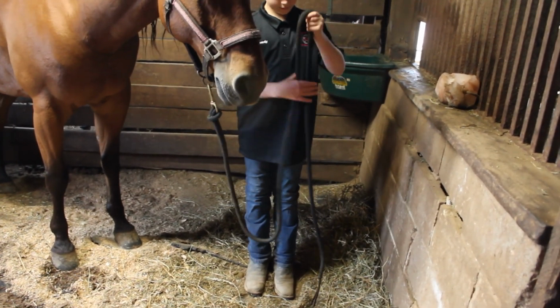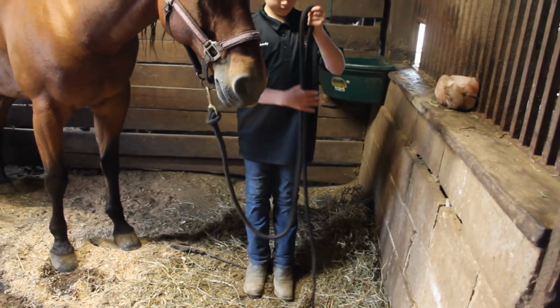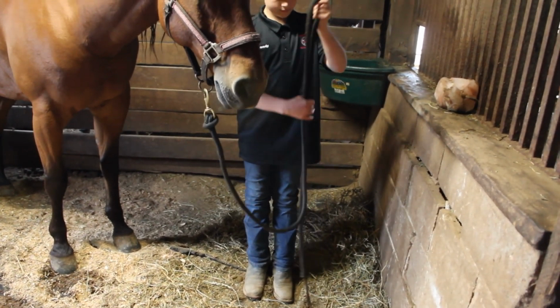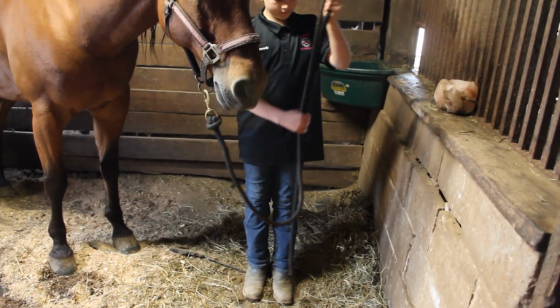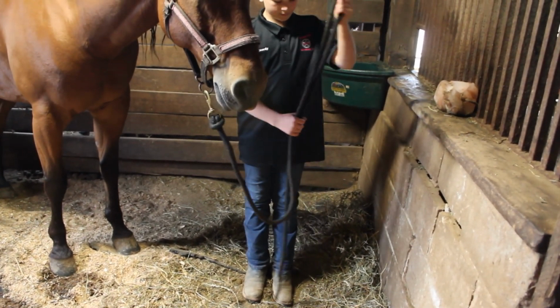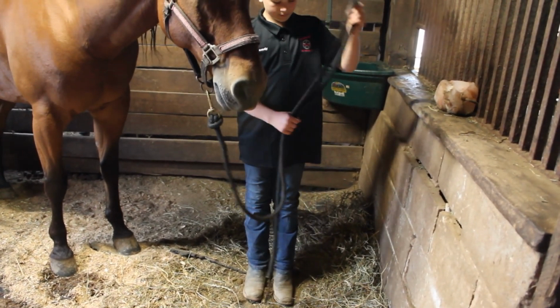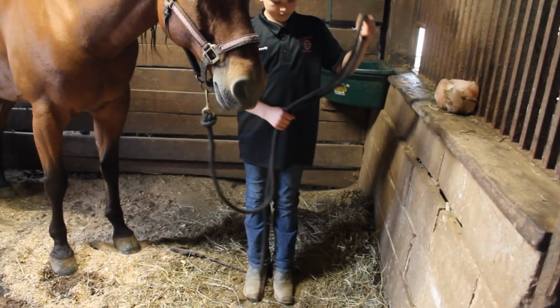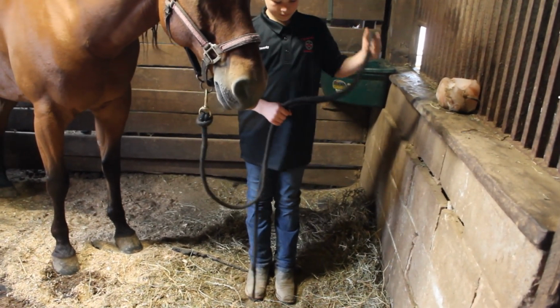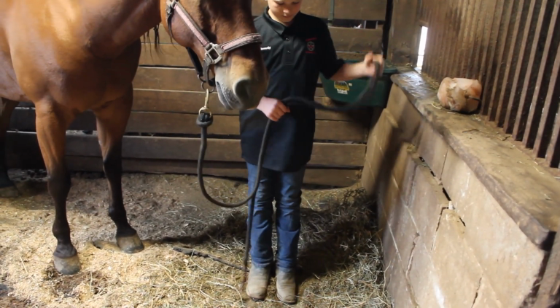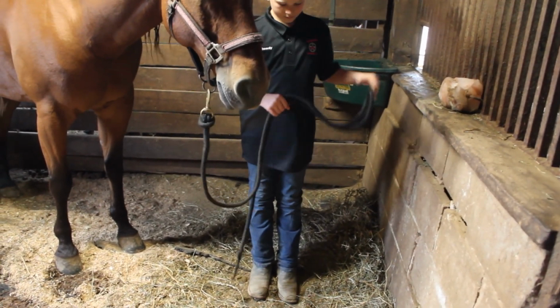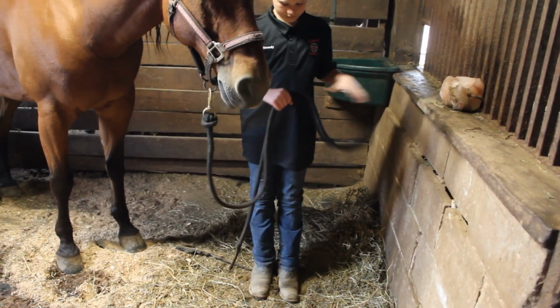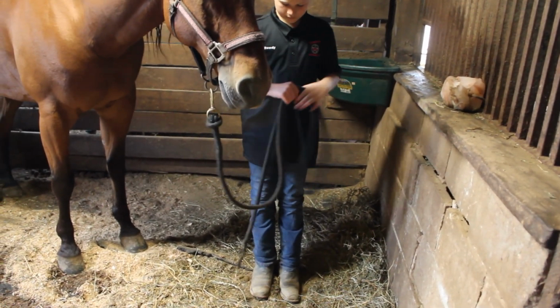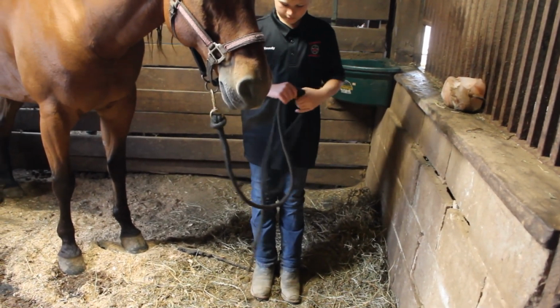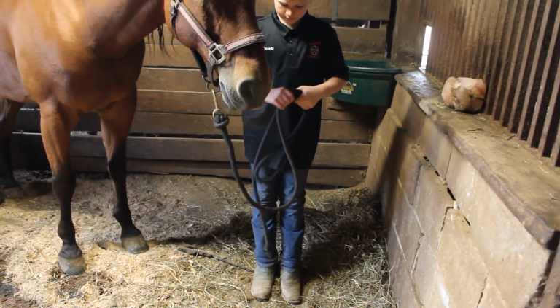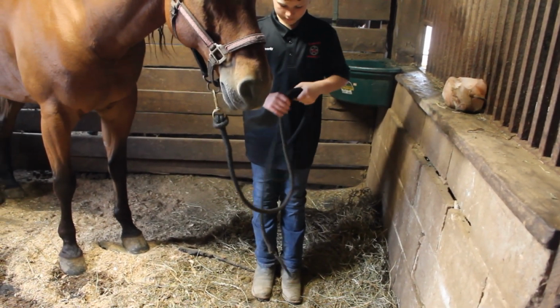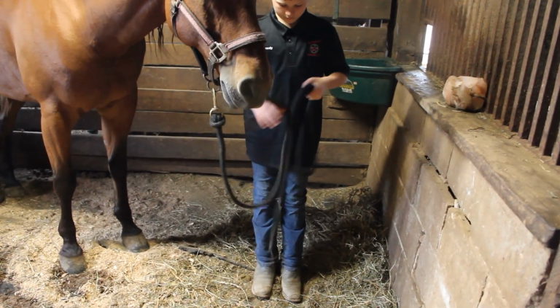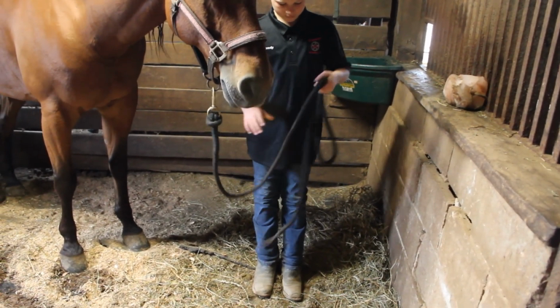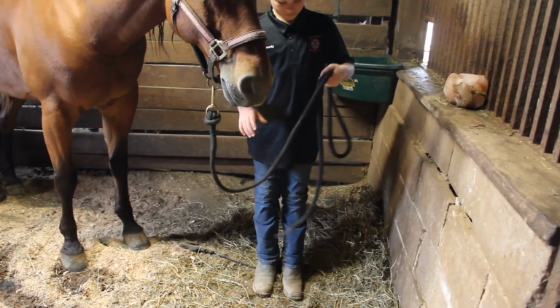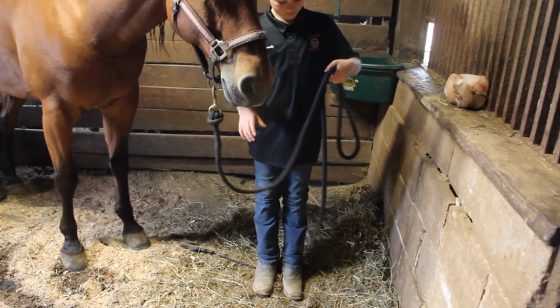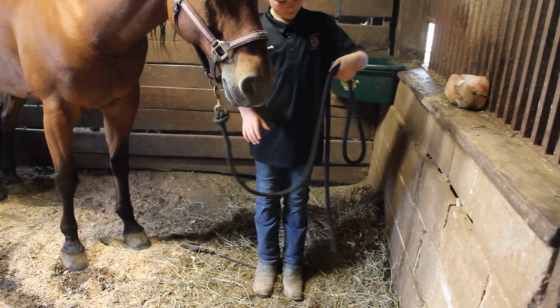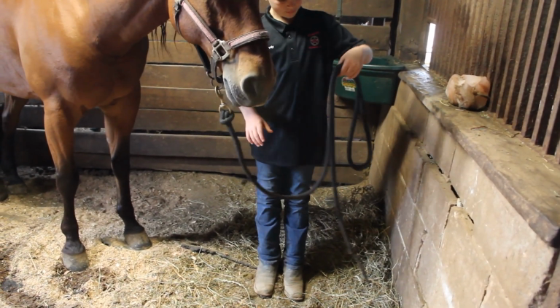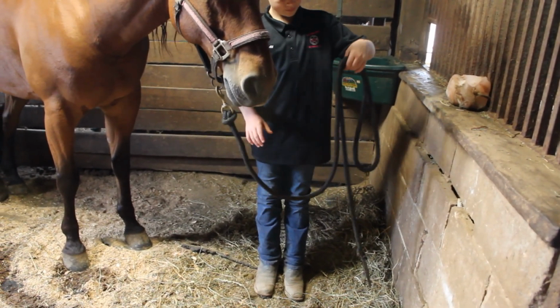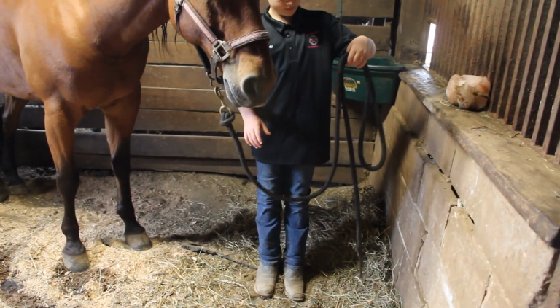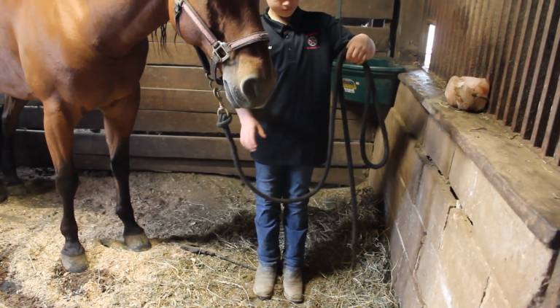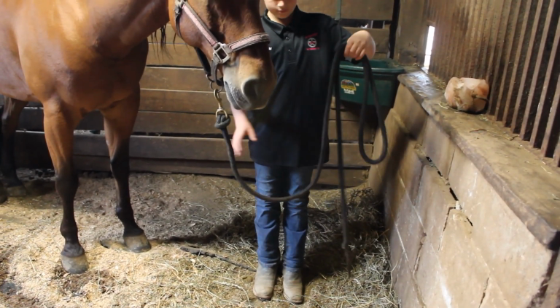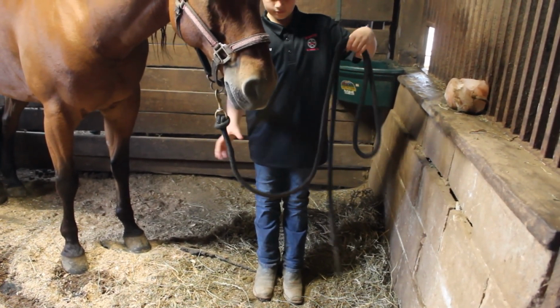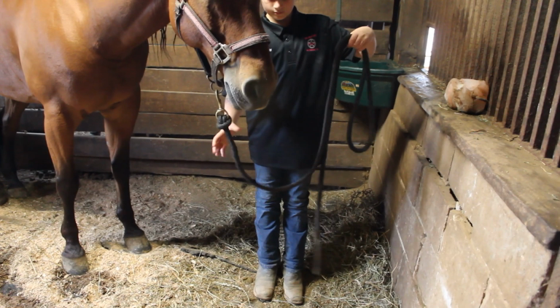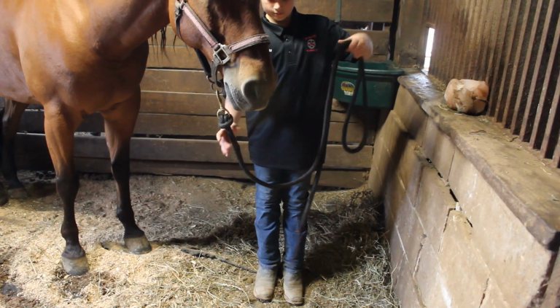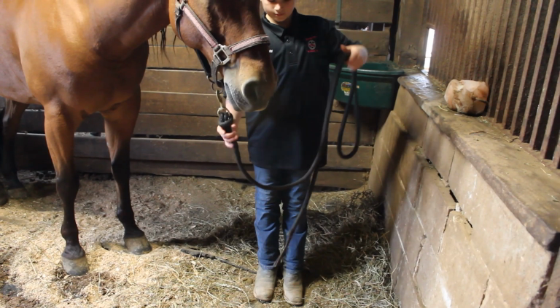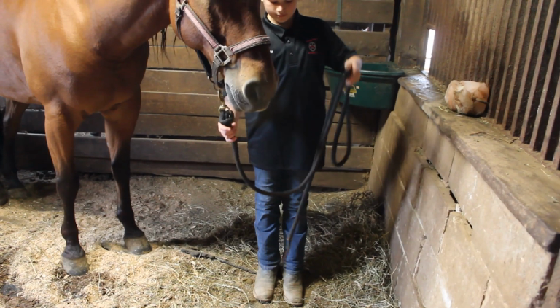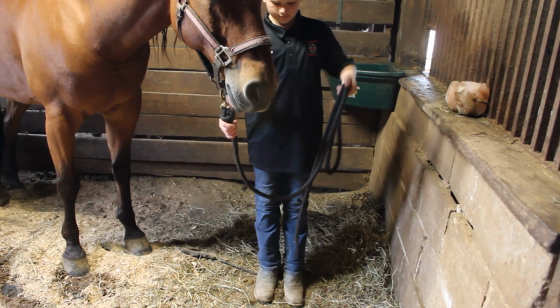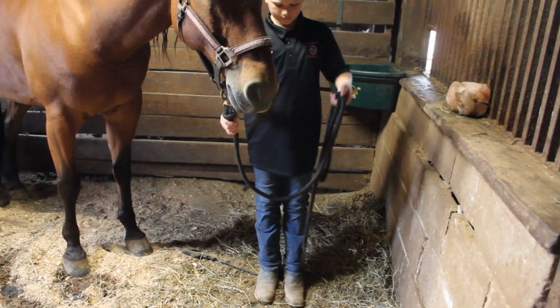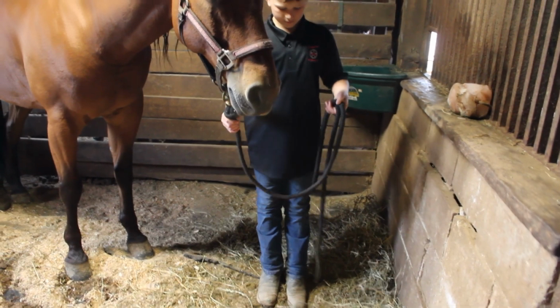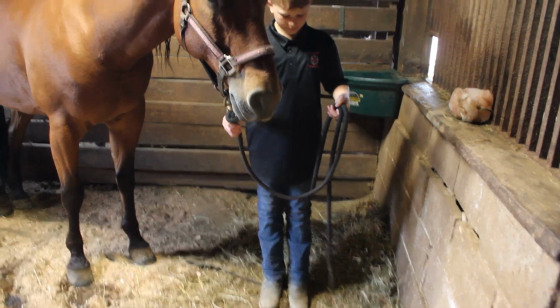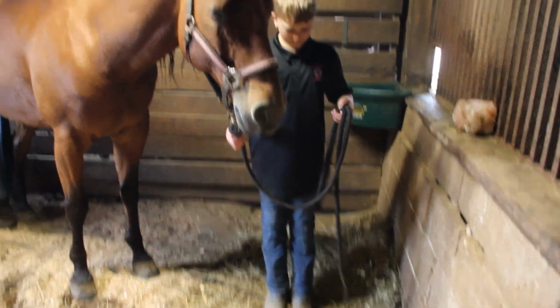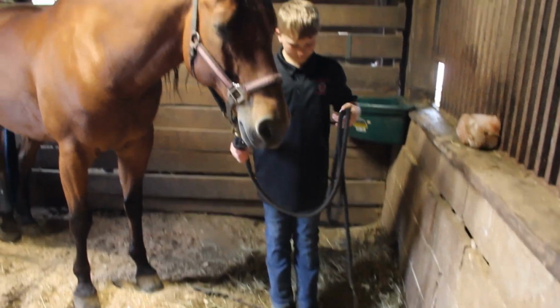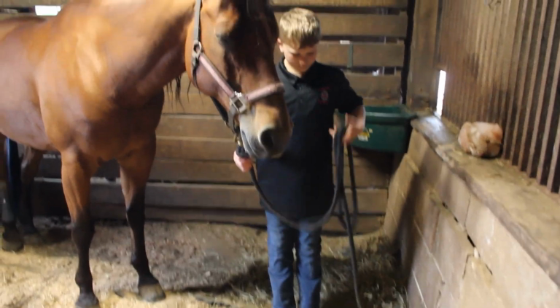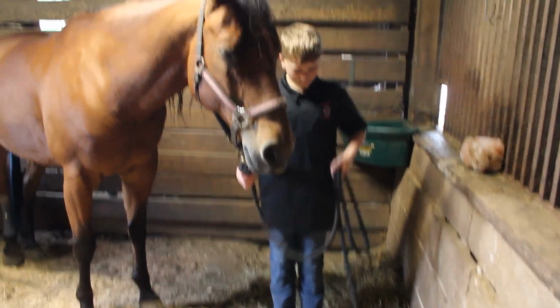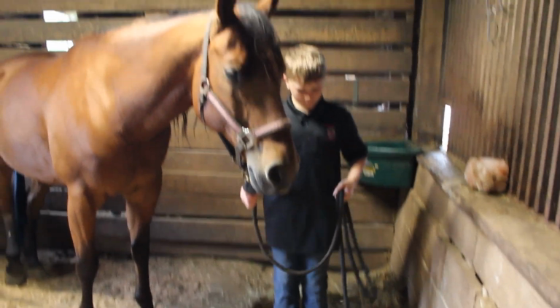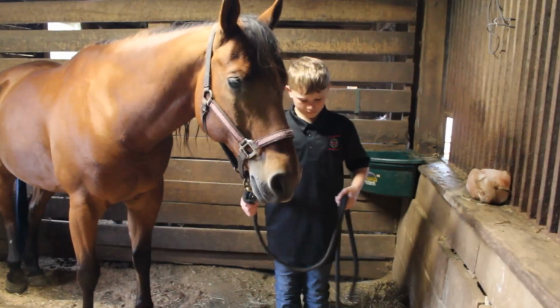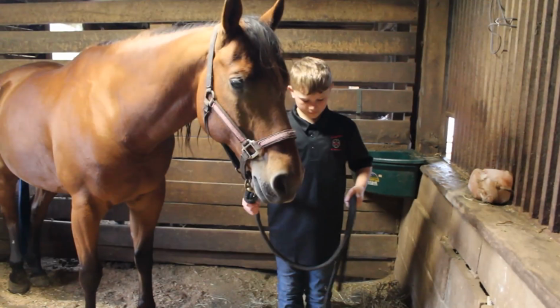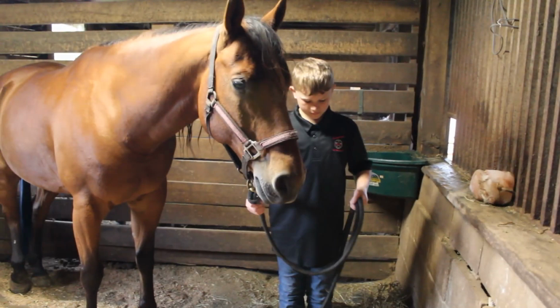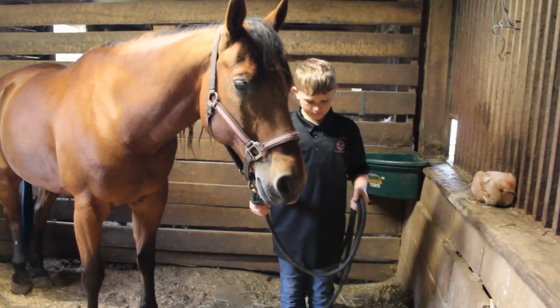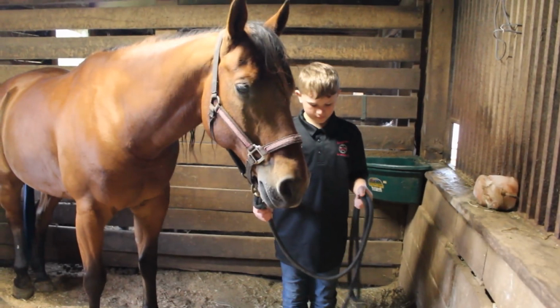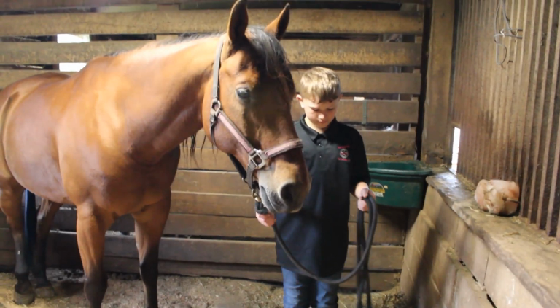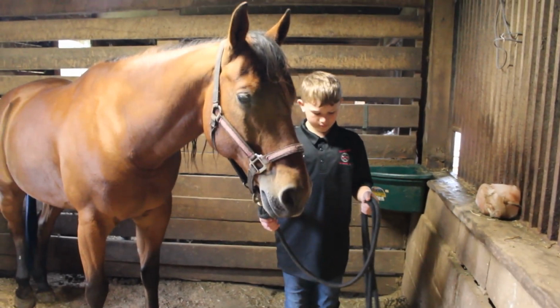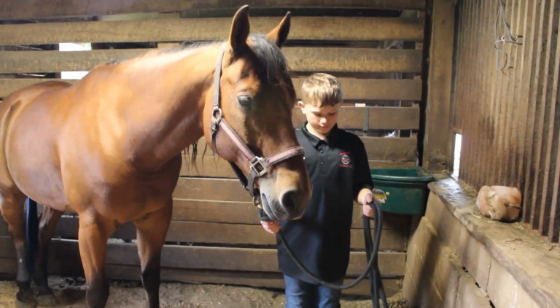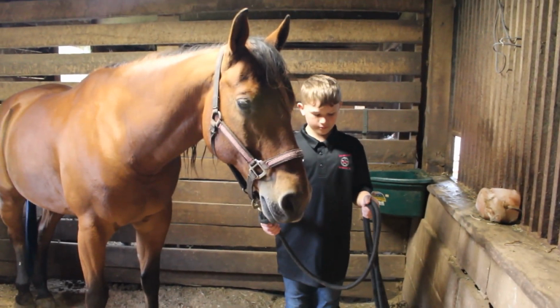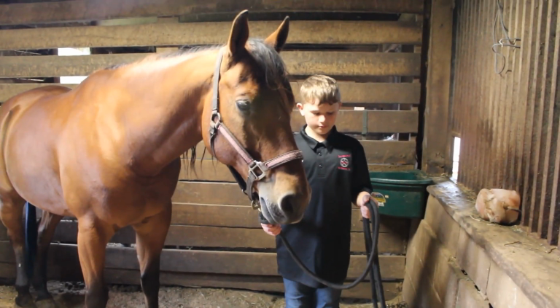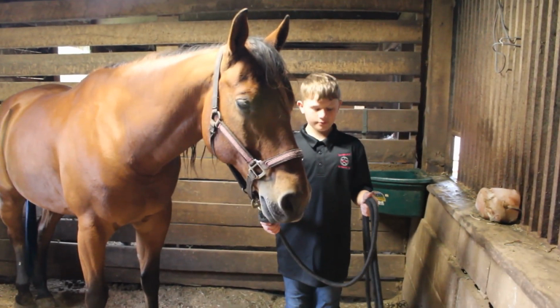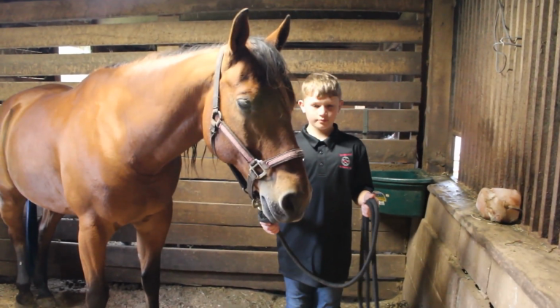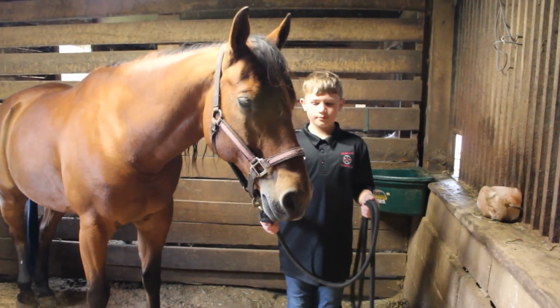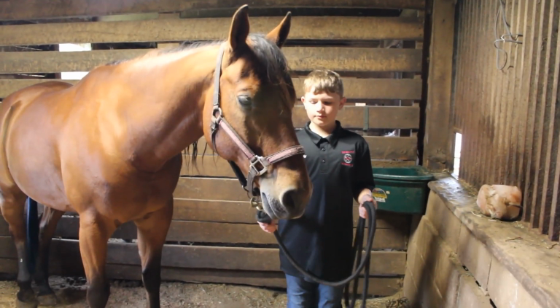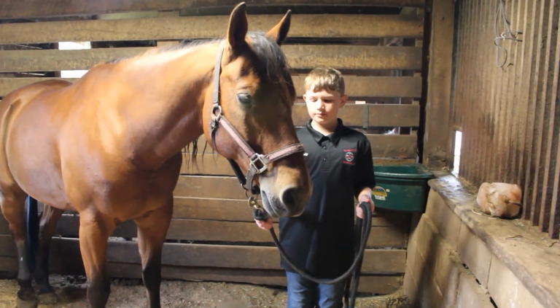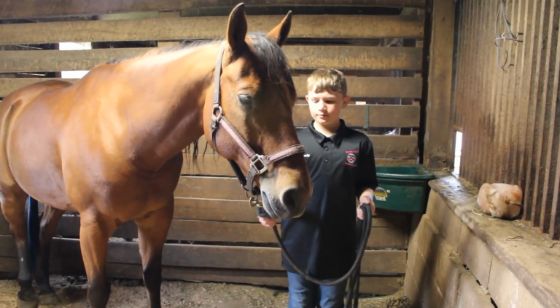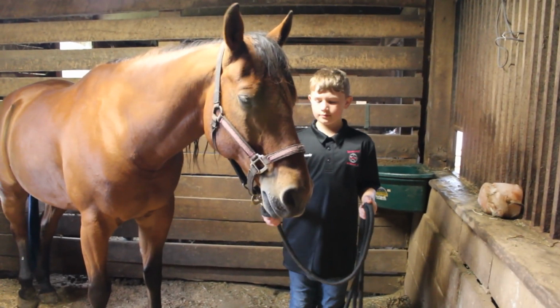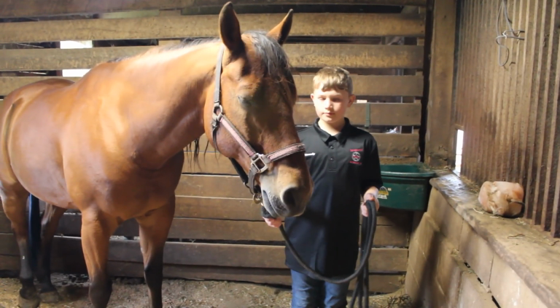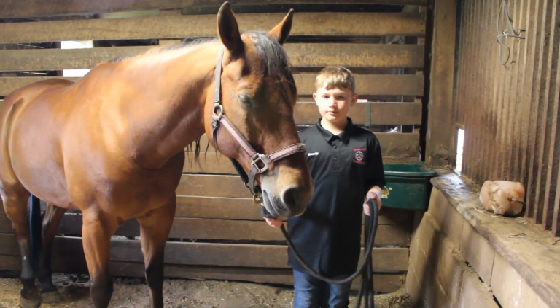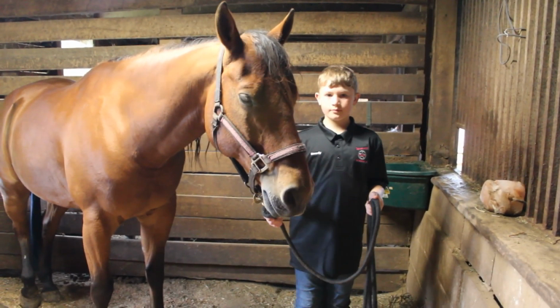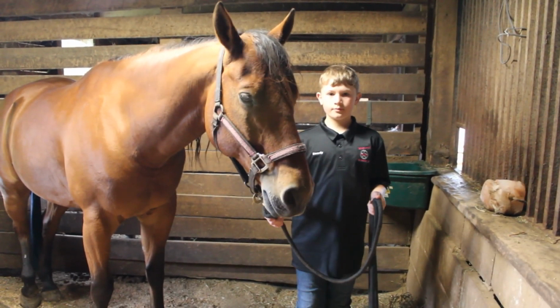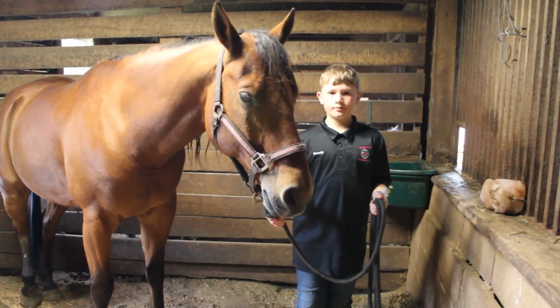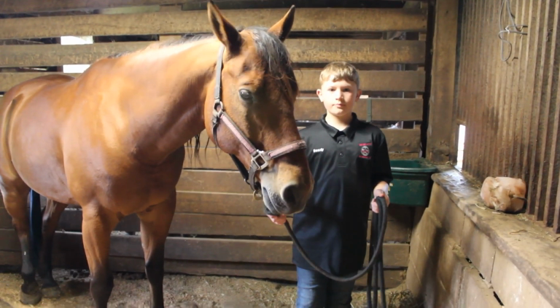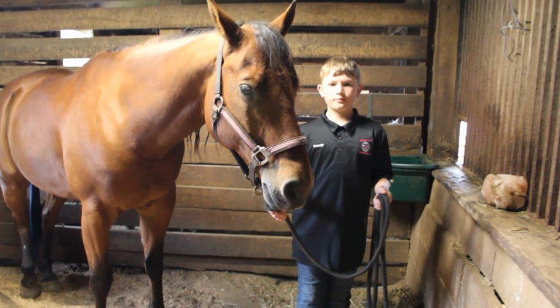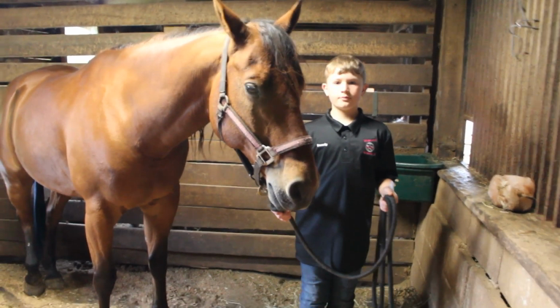So make sure you fold the lead rope in half and nothing is dragging the ground. Grab the horse with your right hand and you're ready to go.